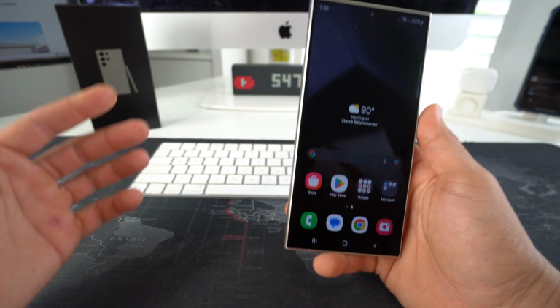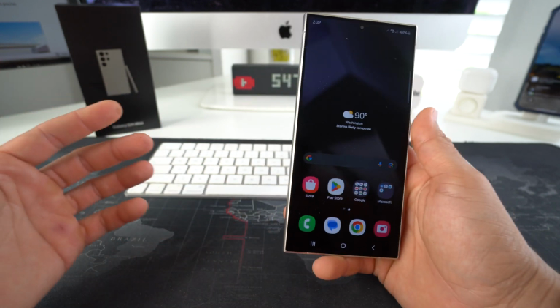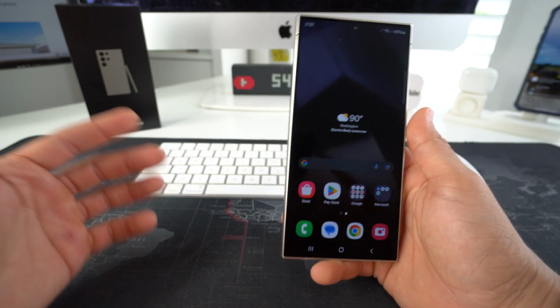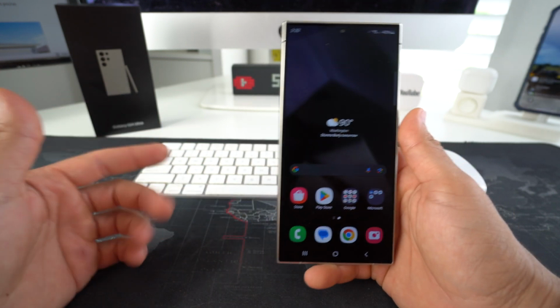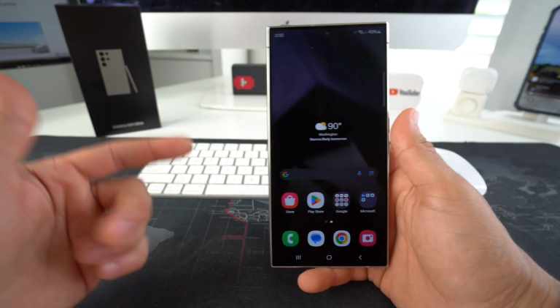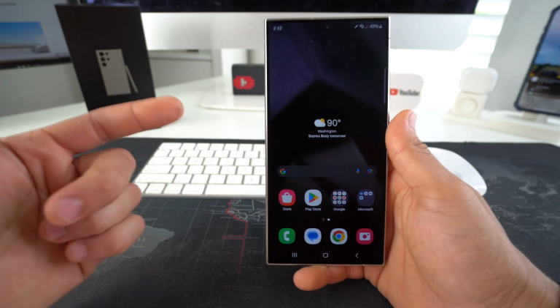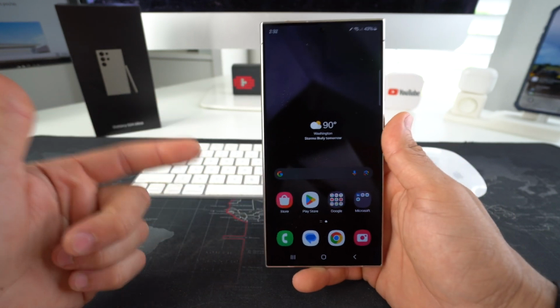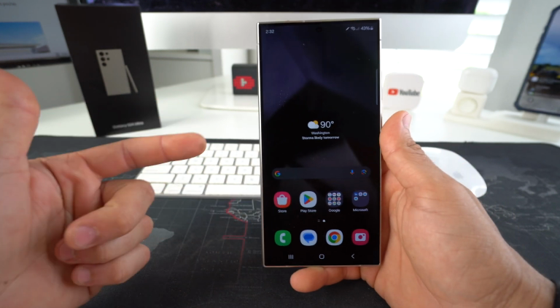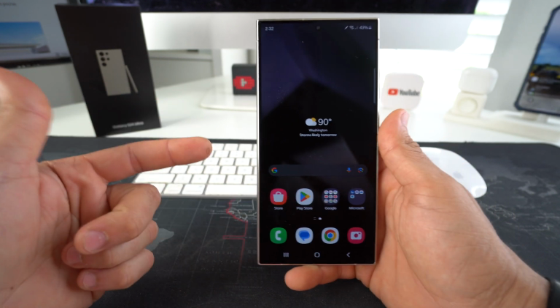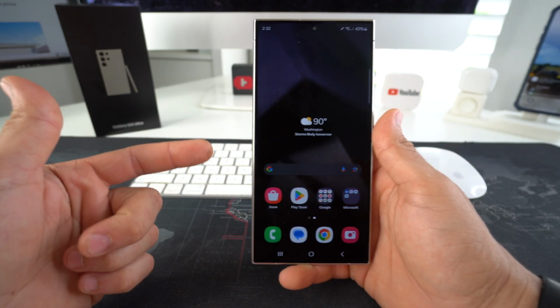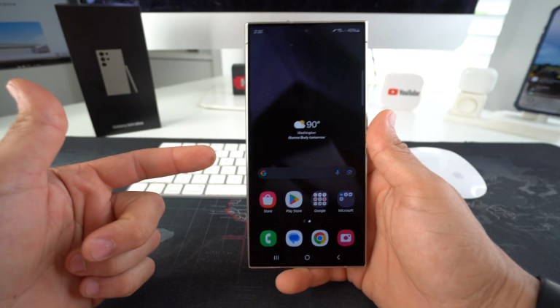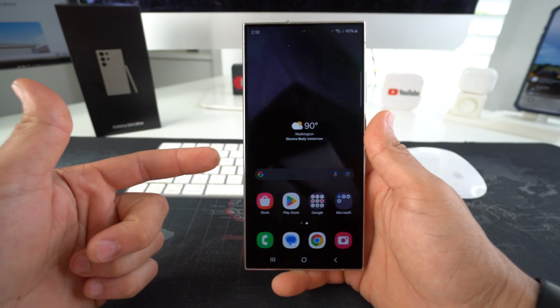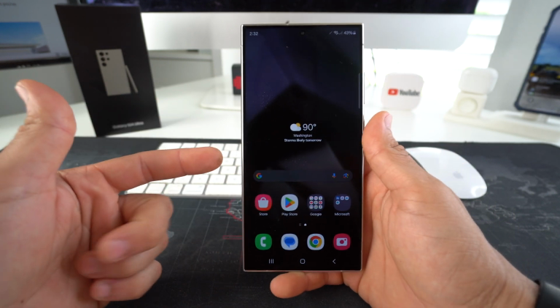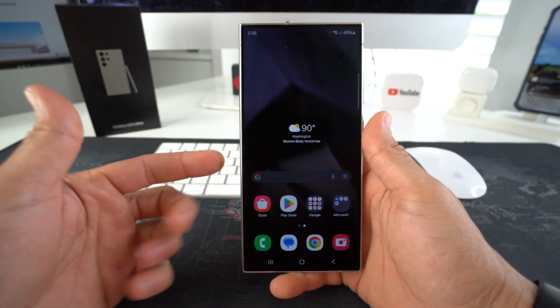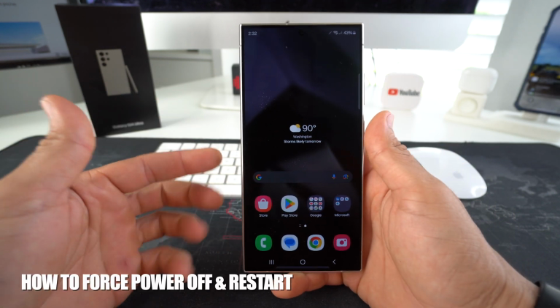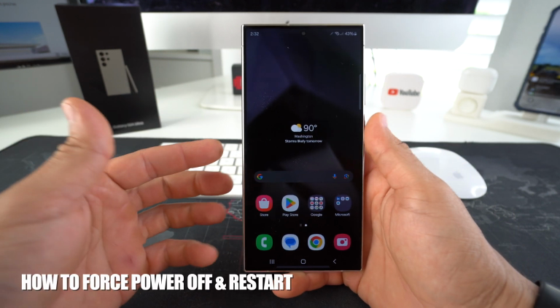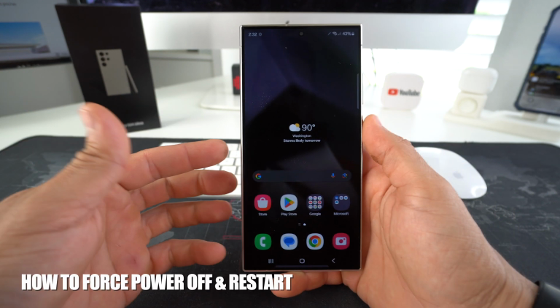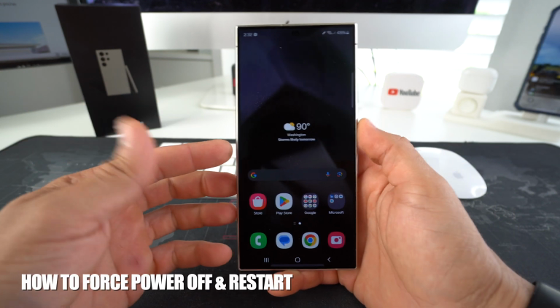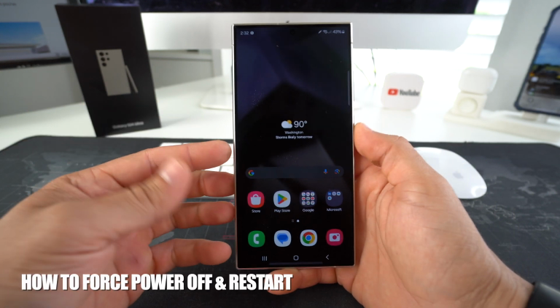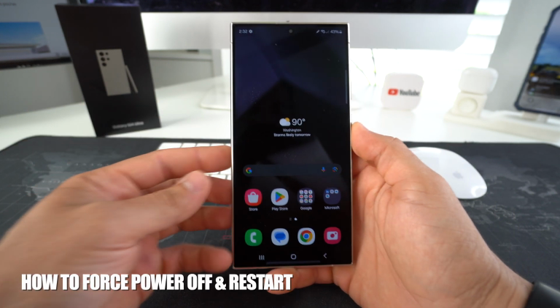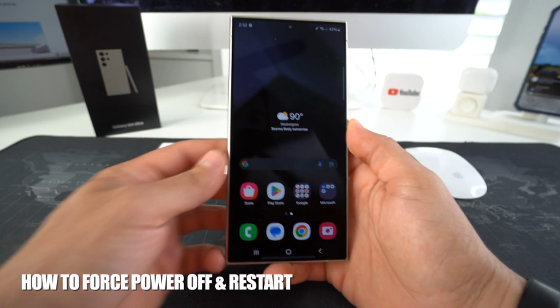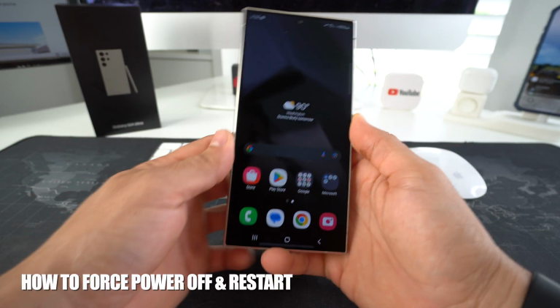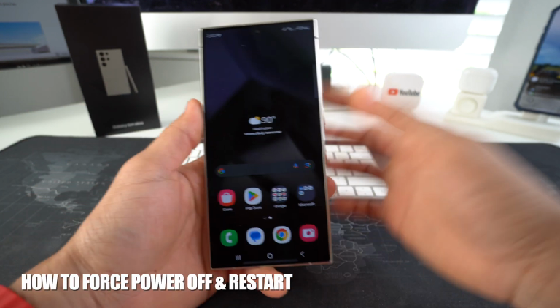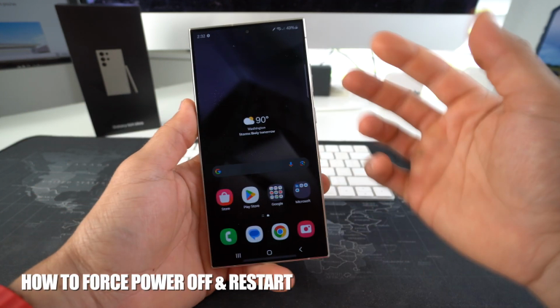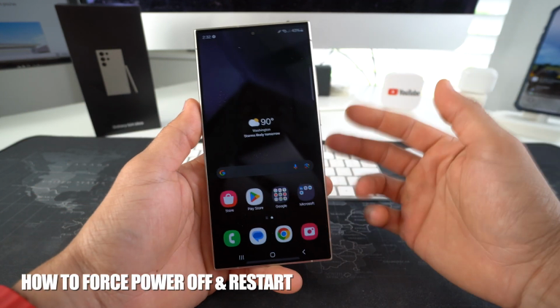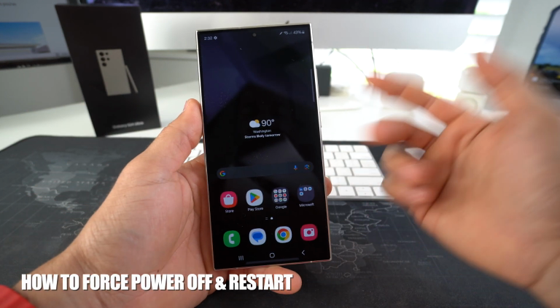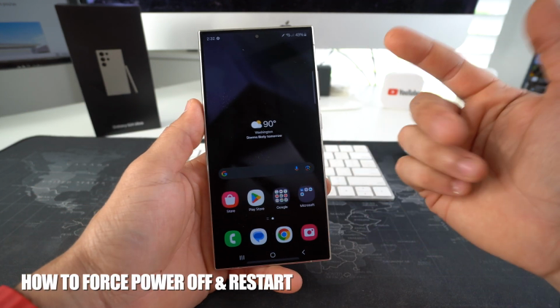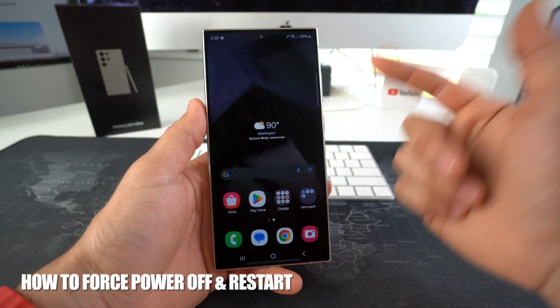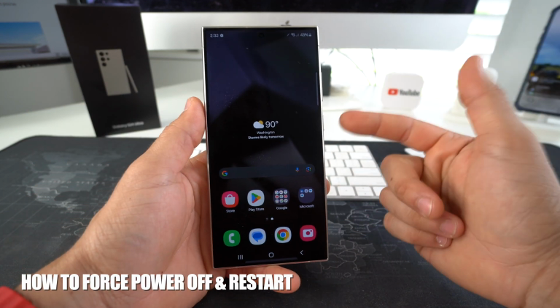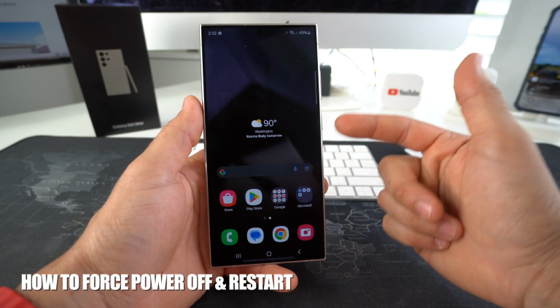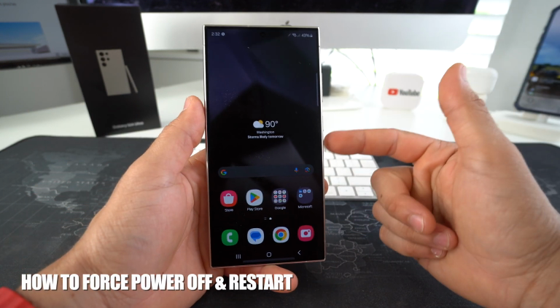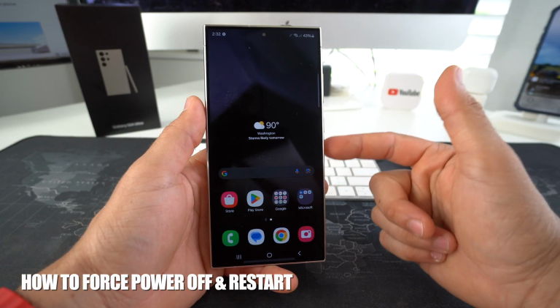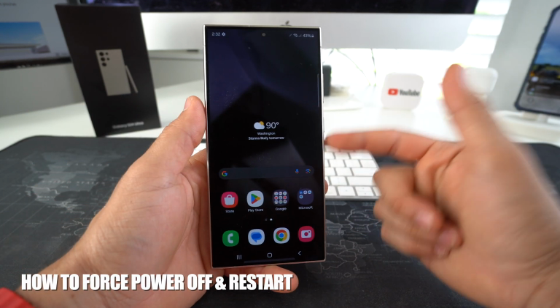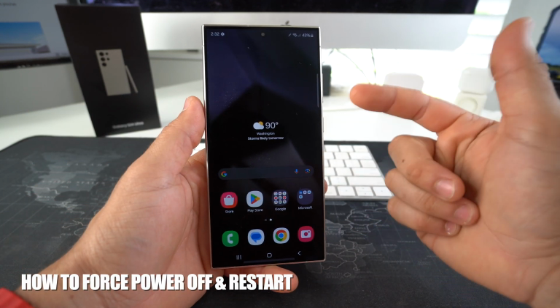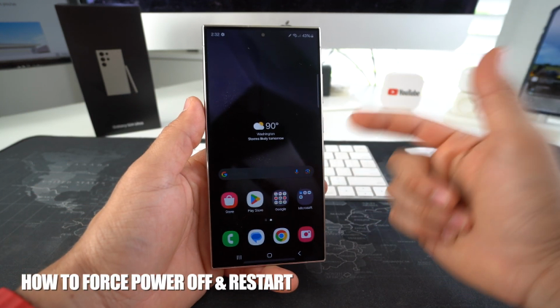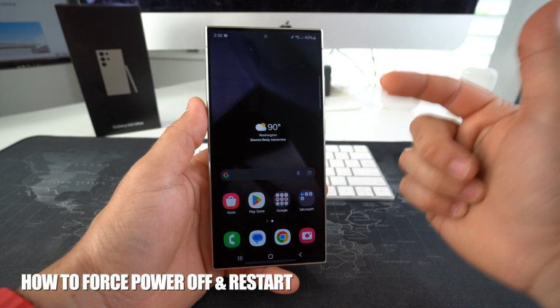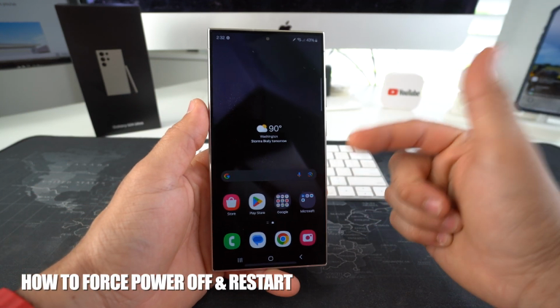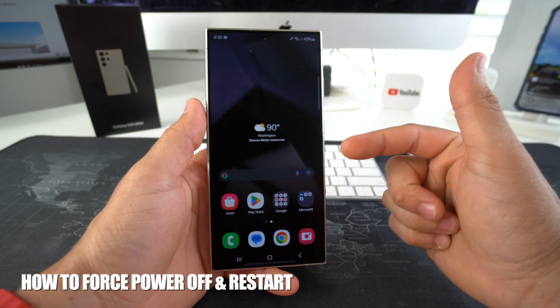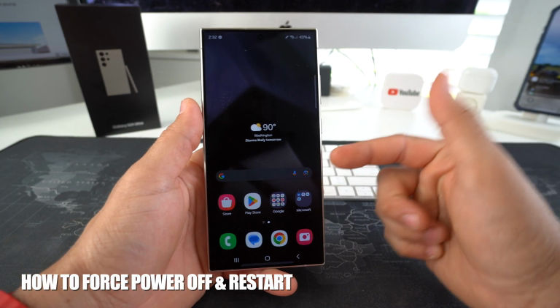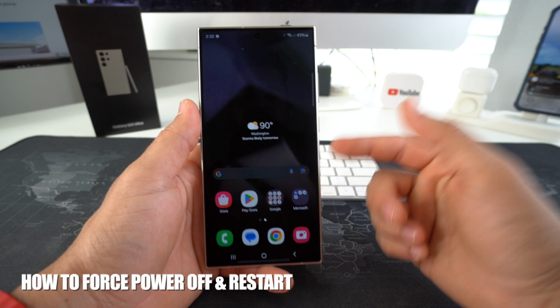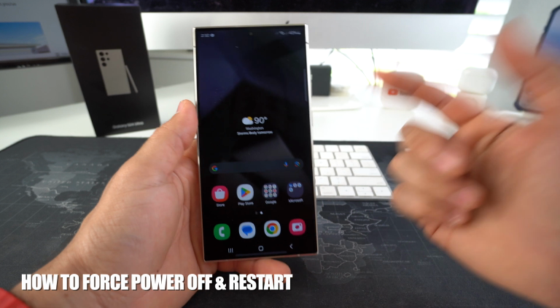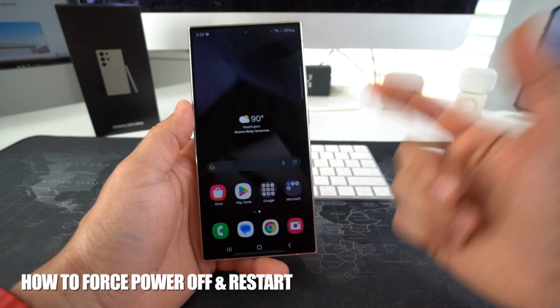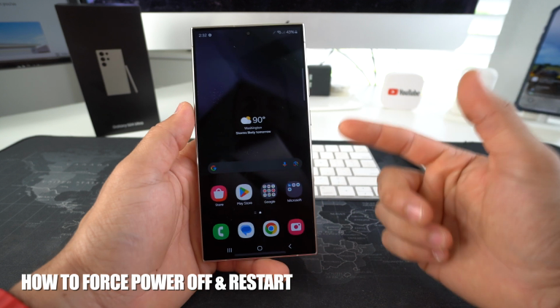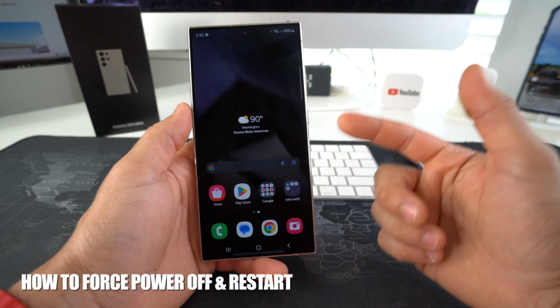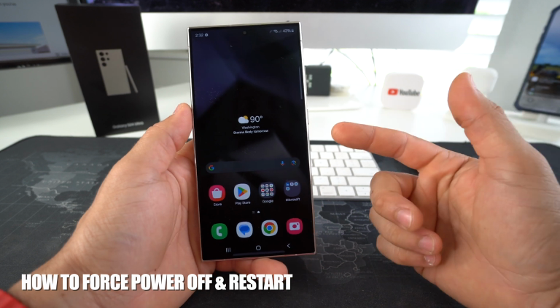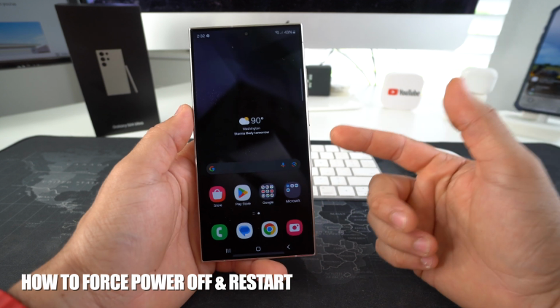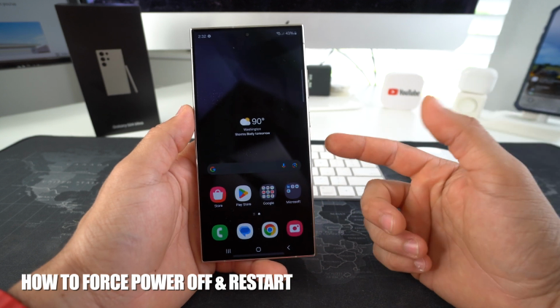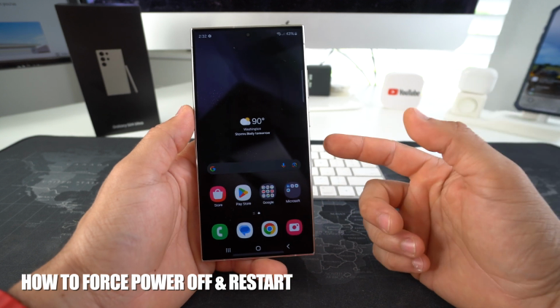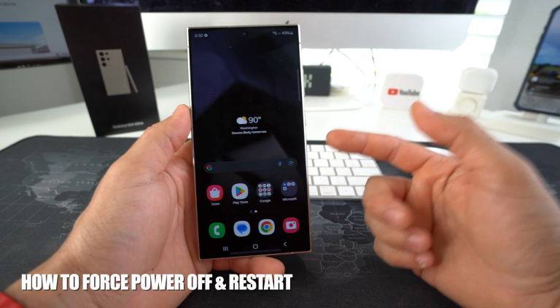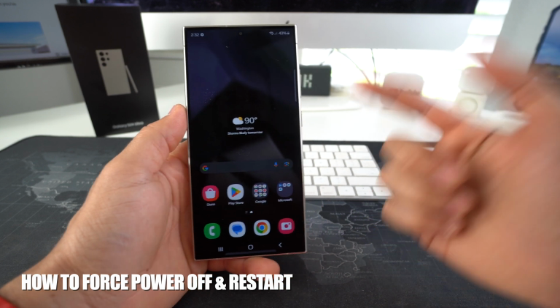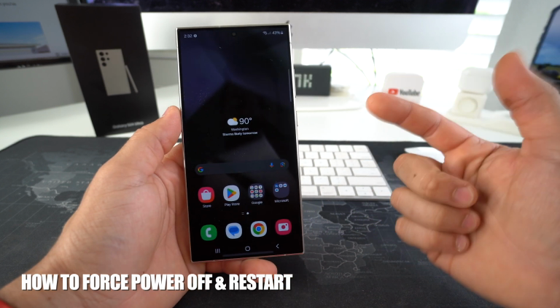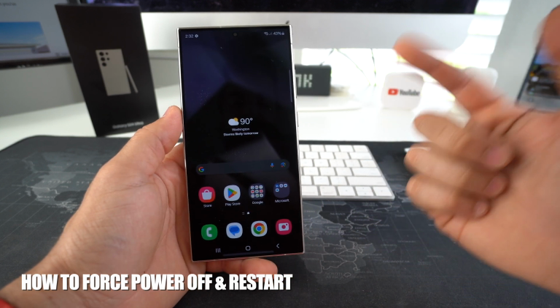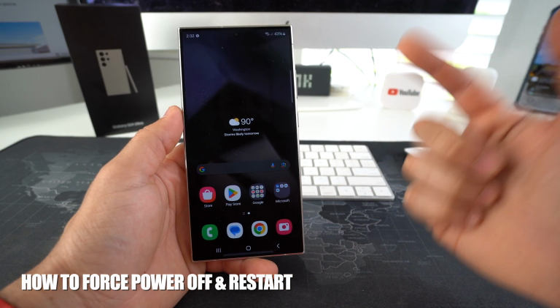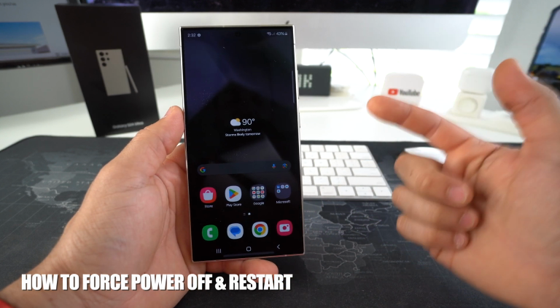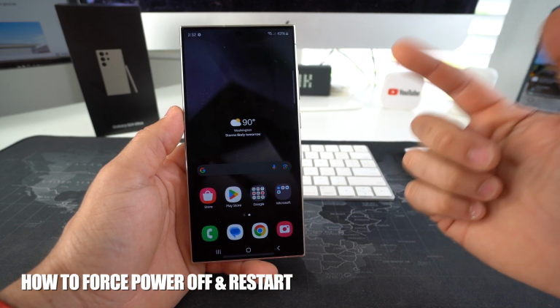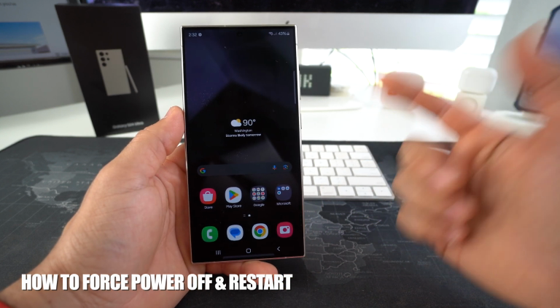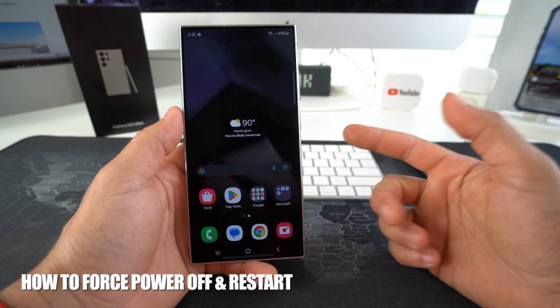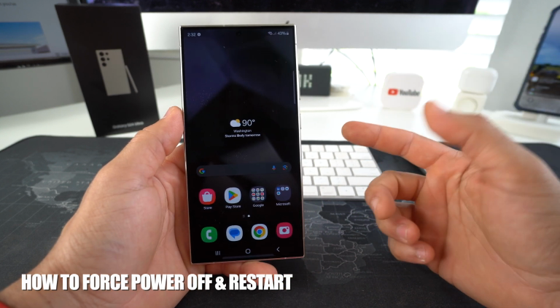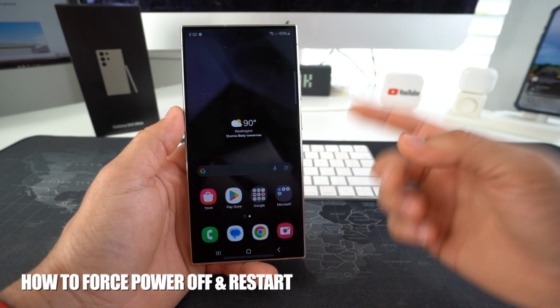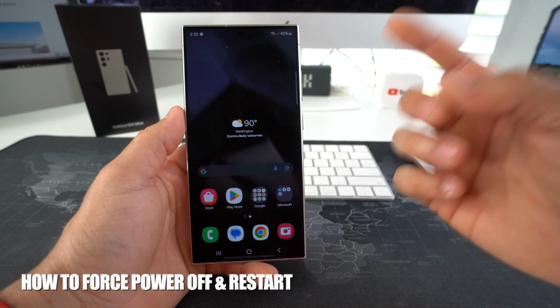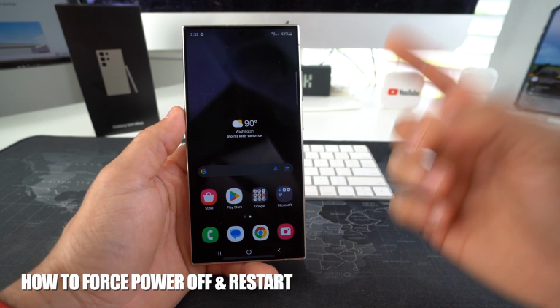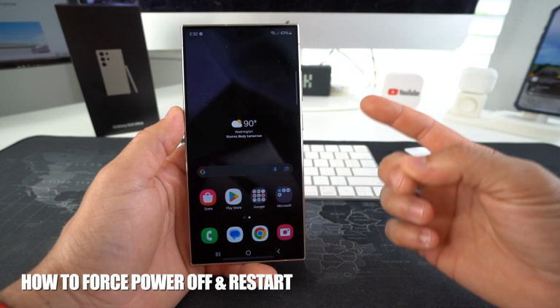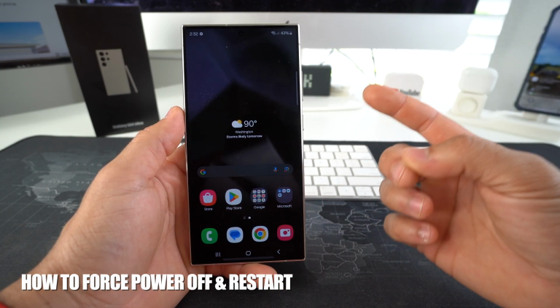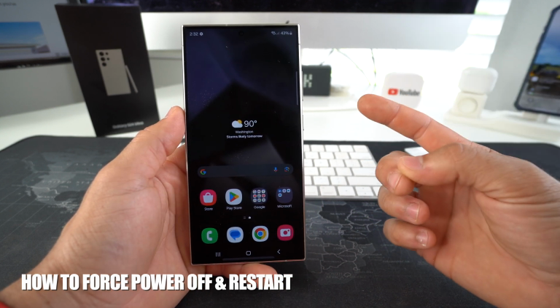What's up? In this video, I'm going to show you how you can force power off and restart your Samsung Galaxy S24. Let's go.